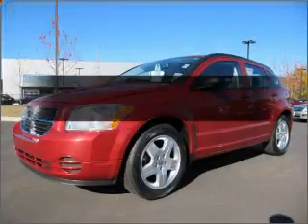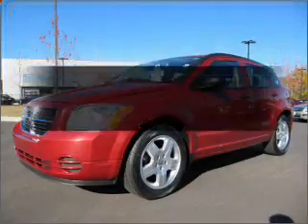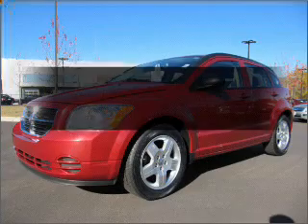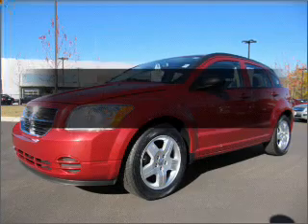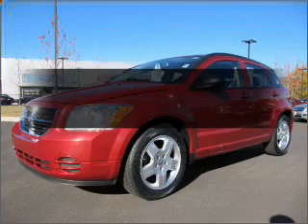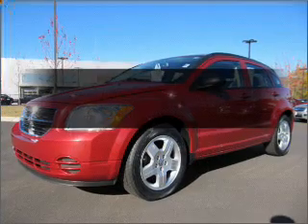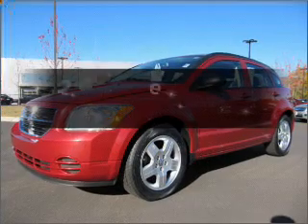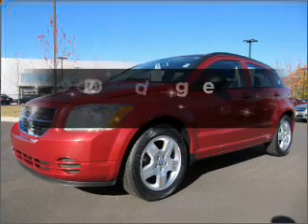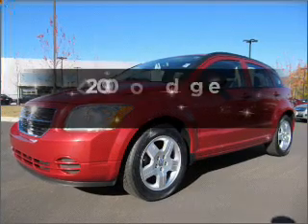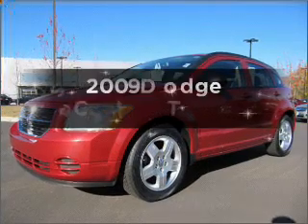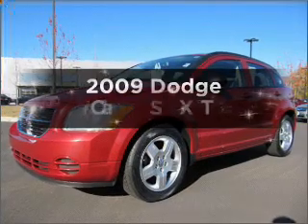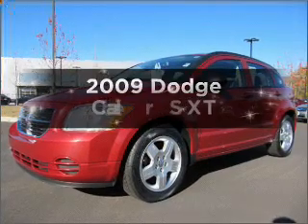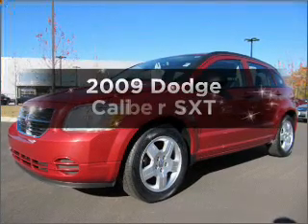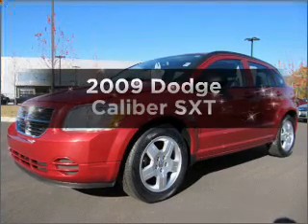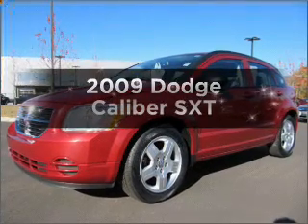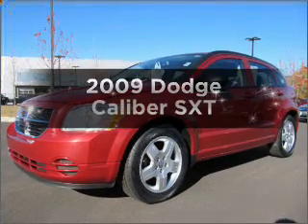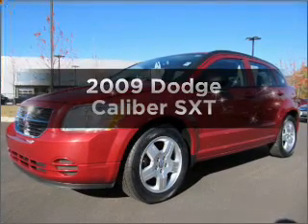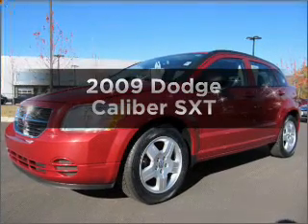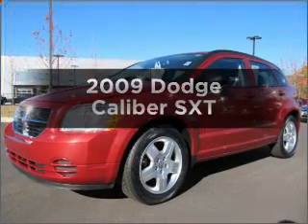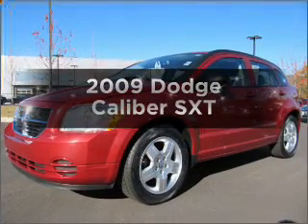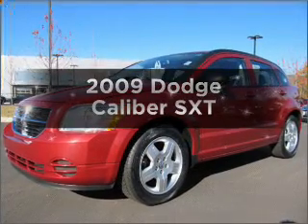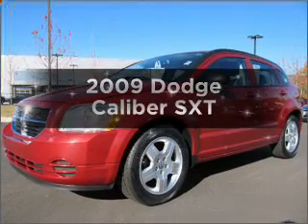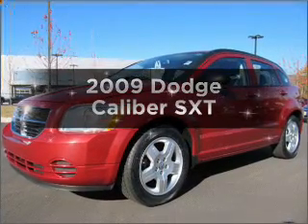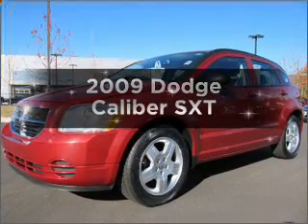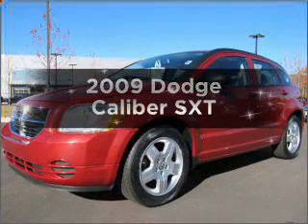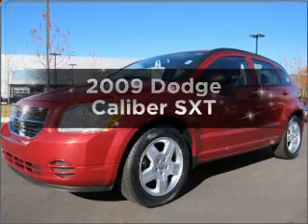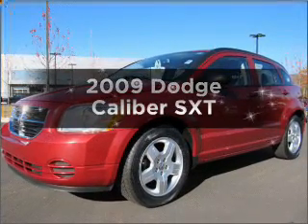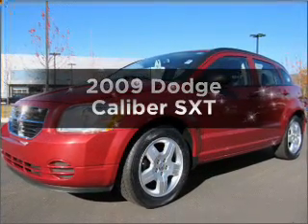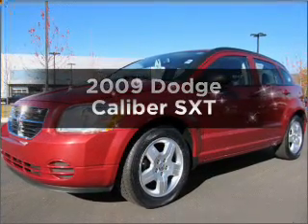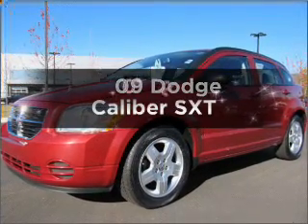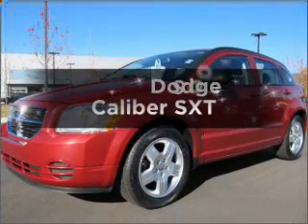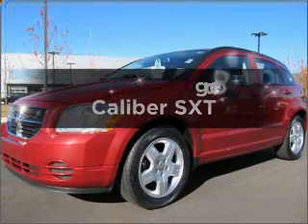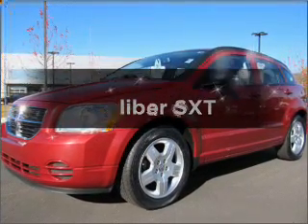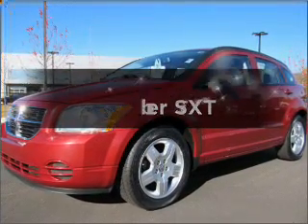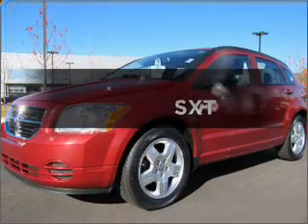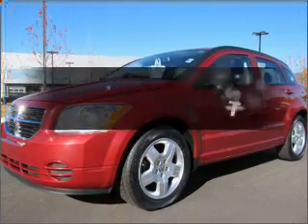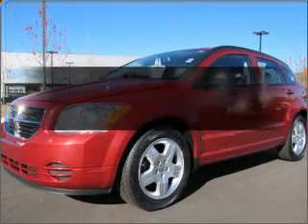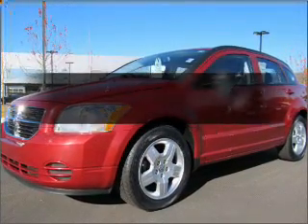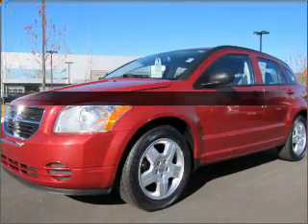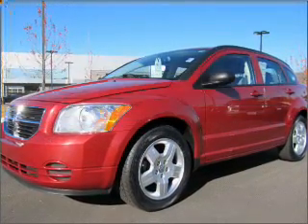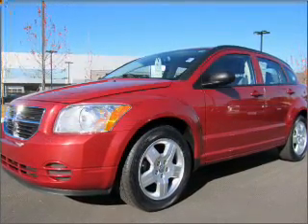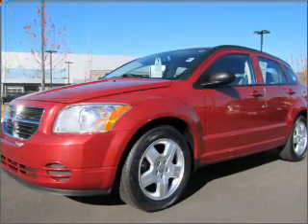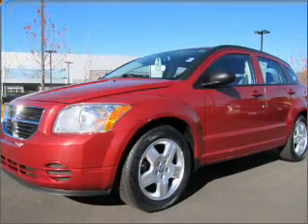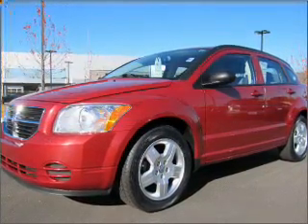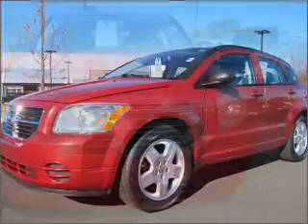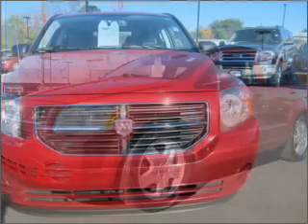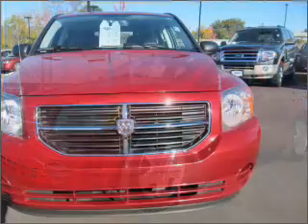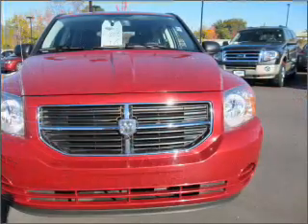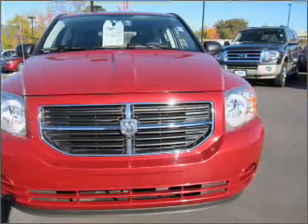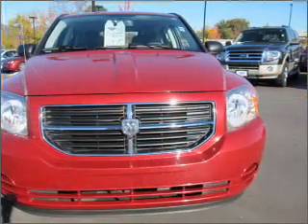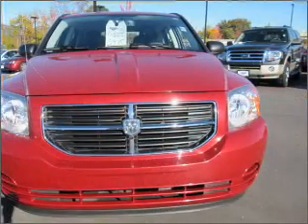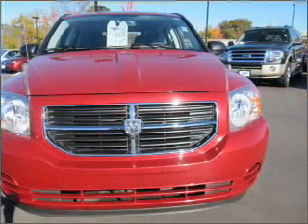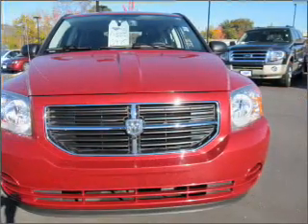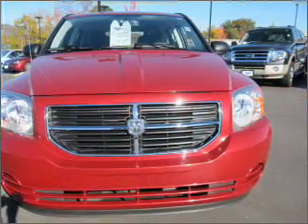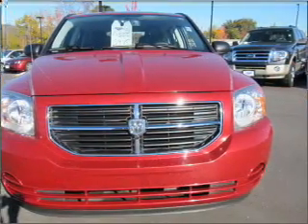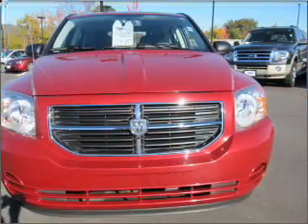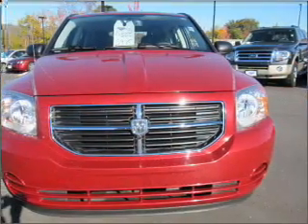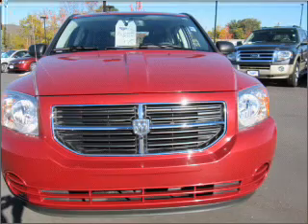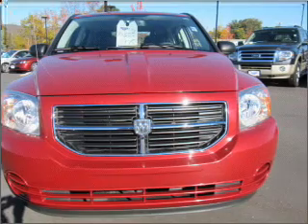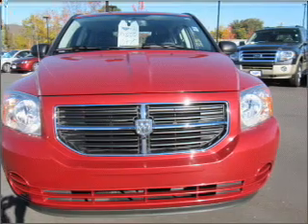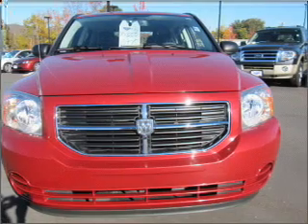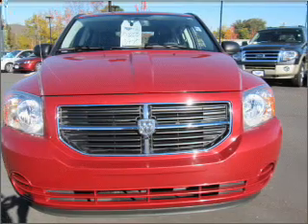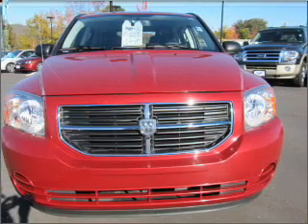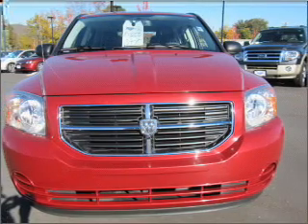Presenting the 2009 Dodge Caliber. If you're looking for an automobile with great attributes, look no further.